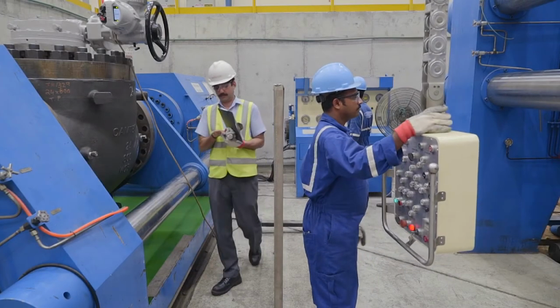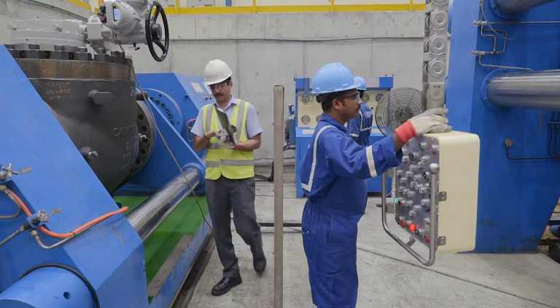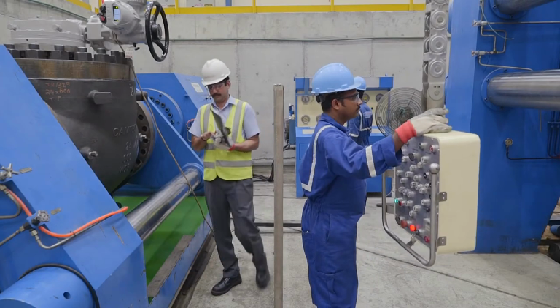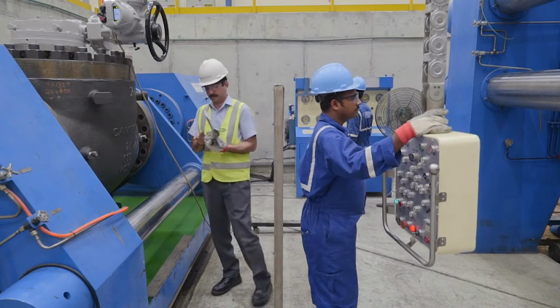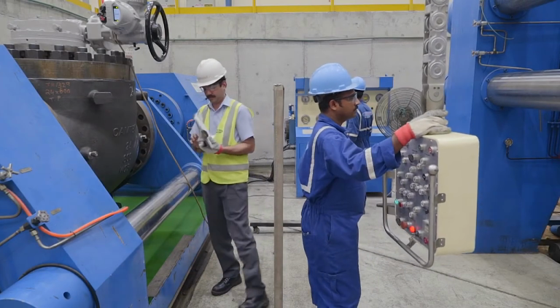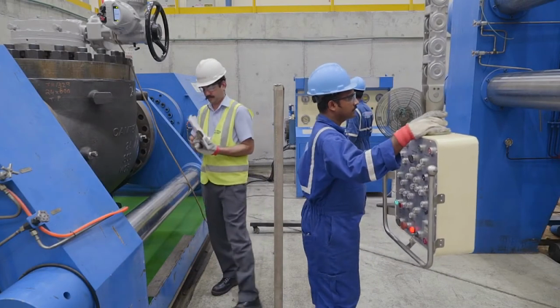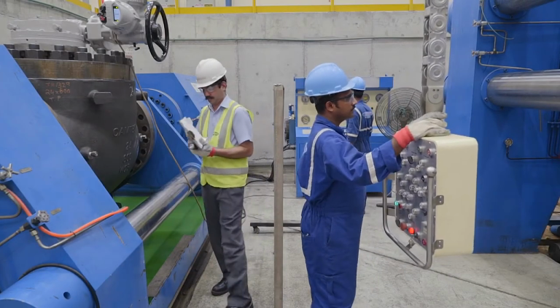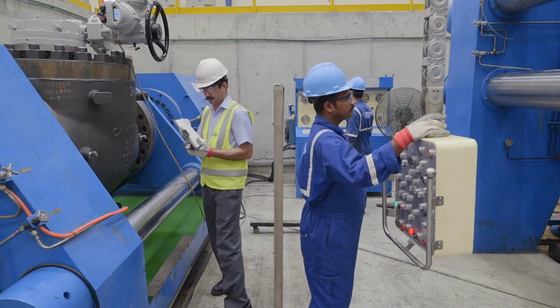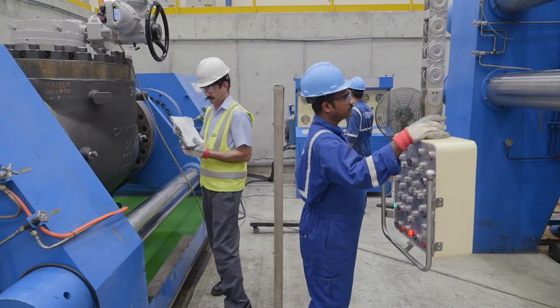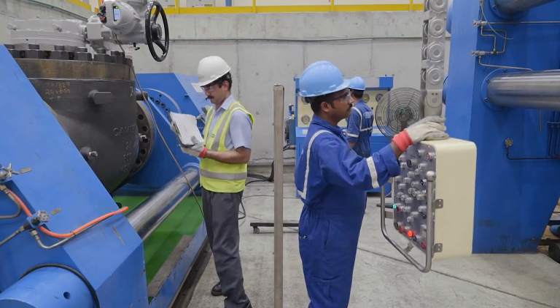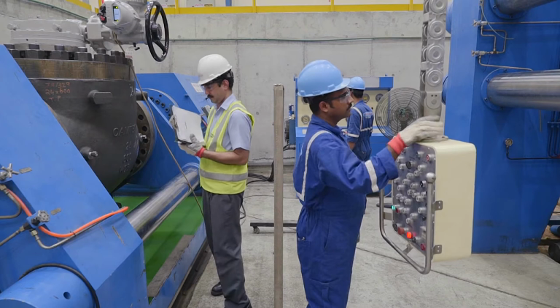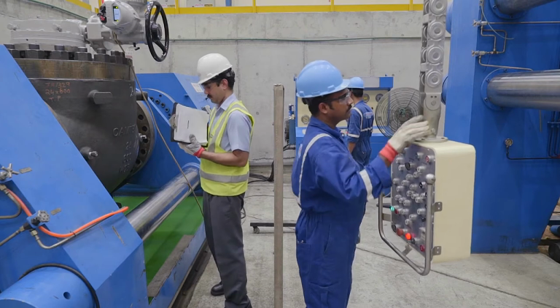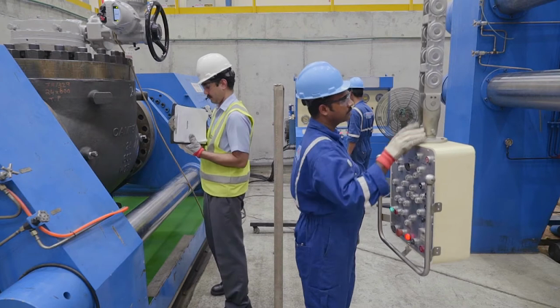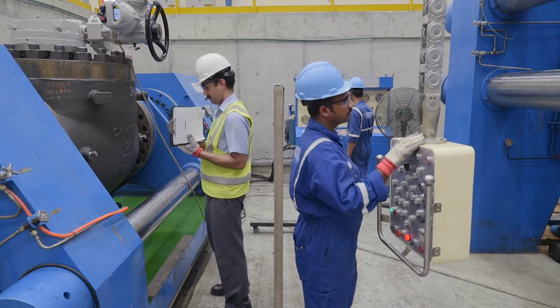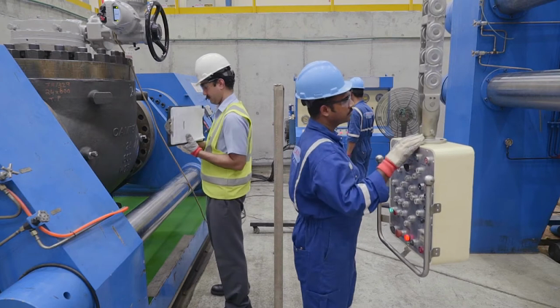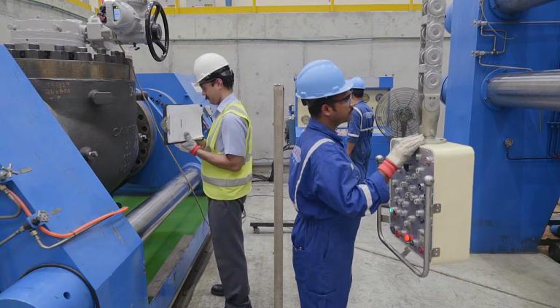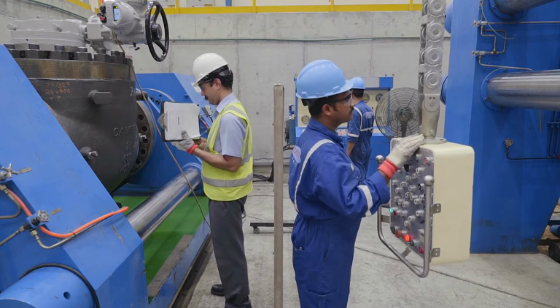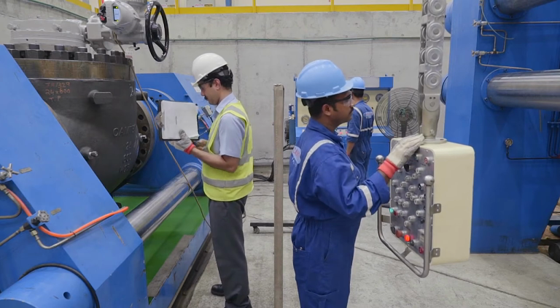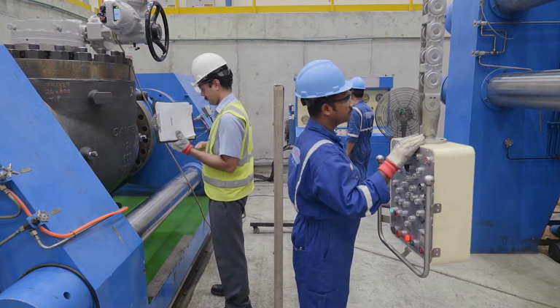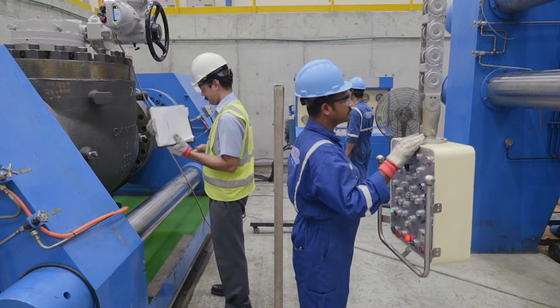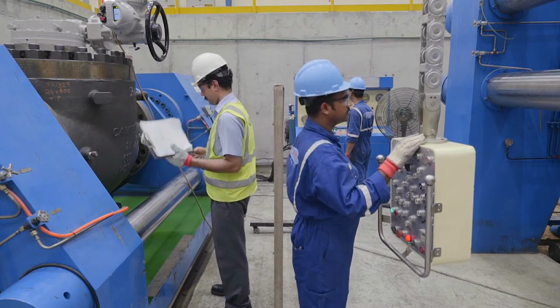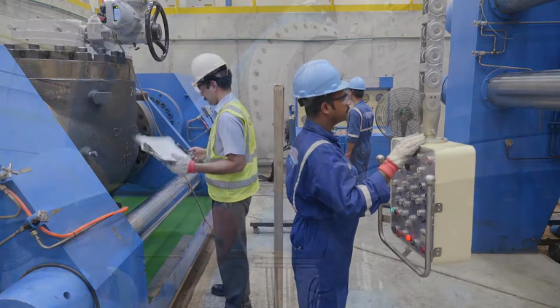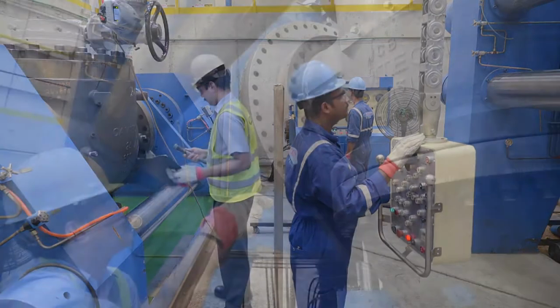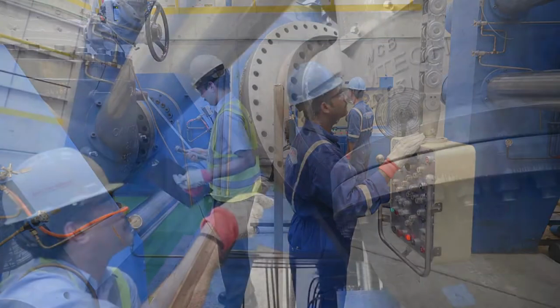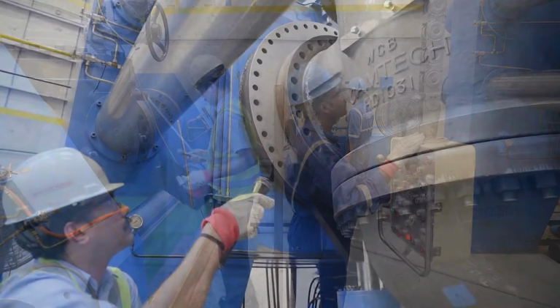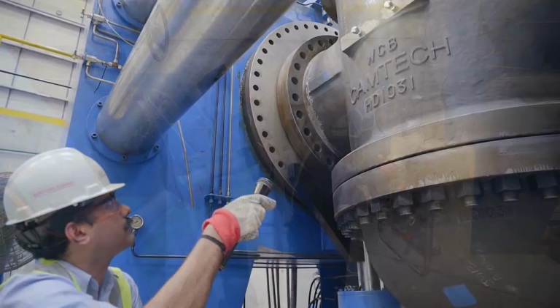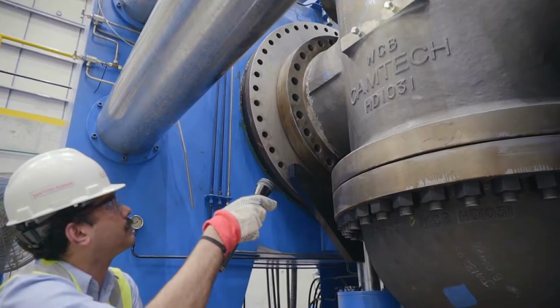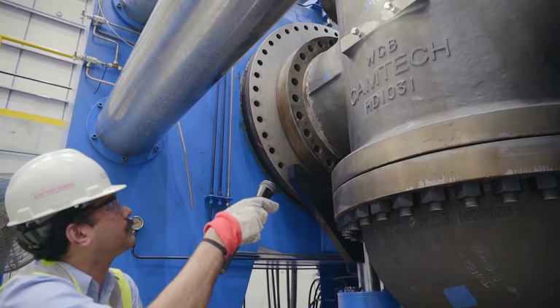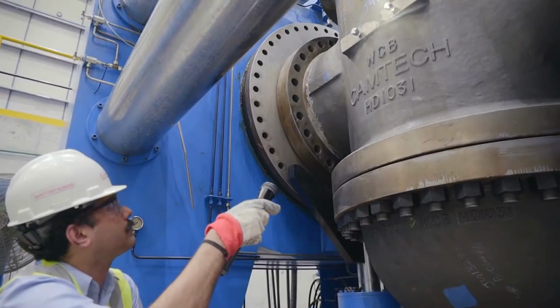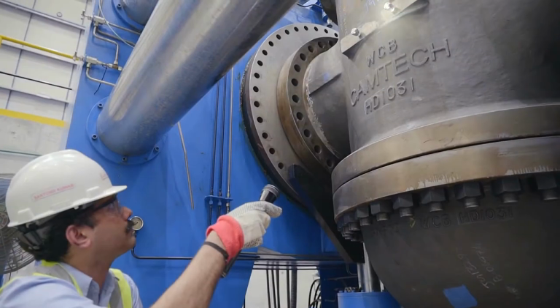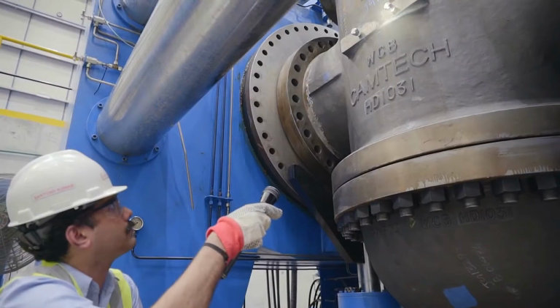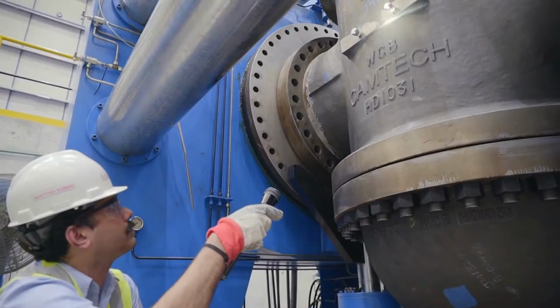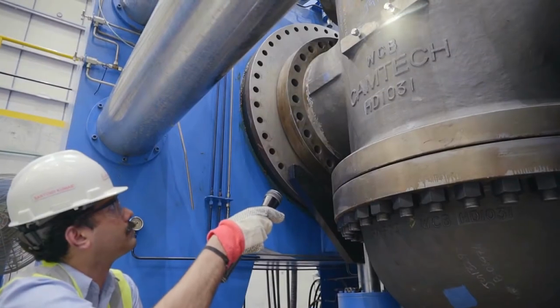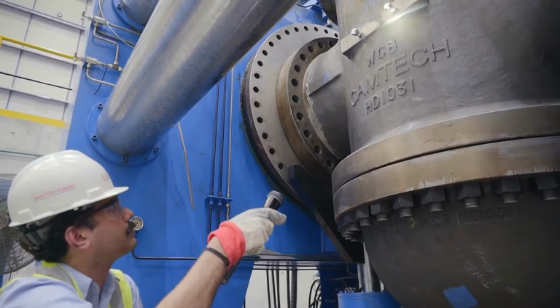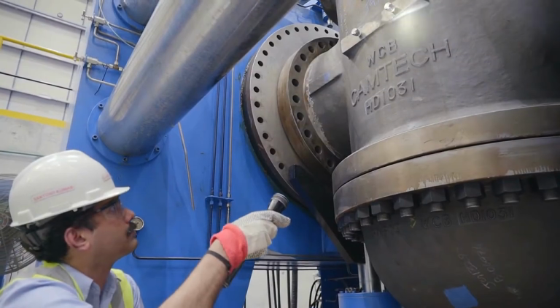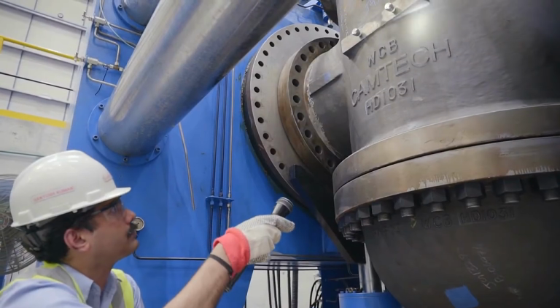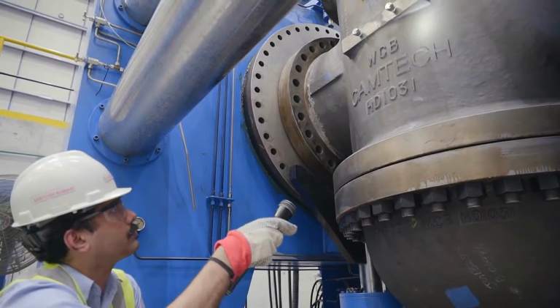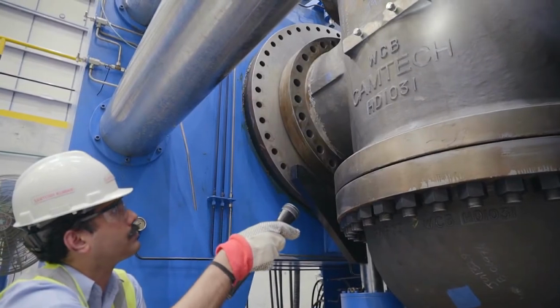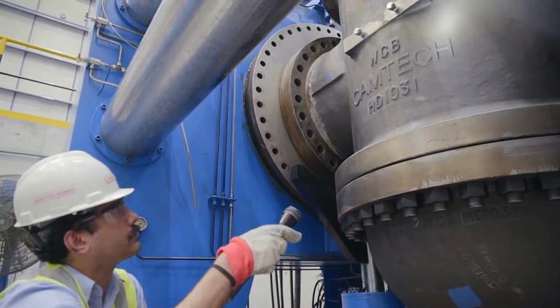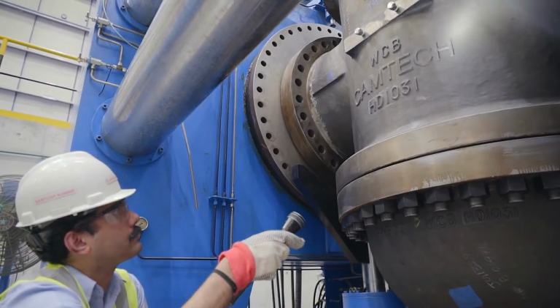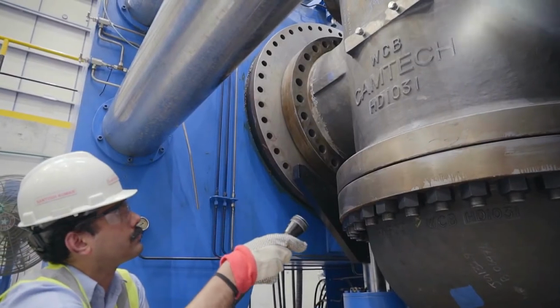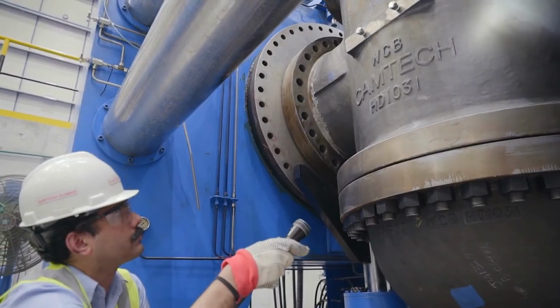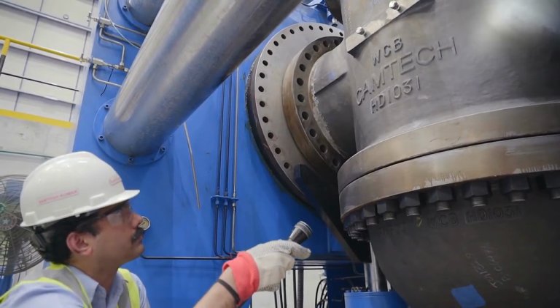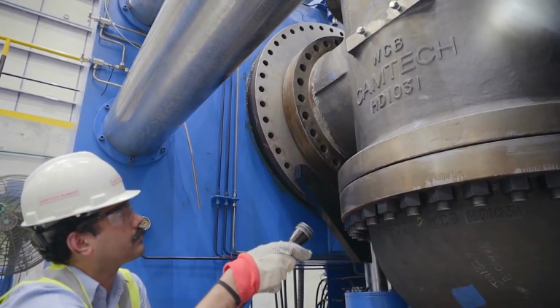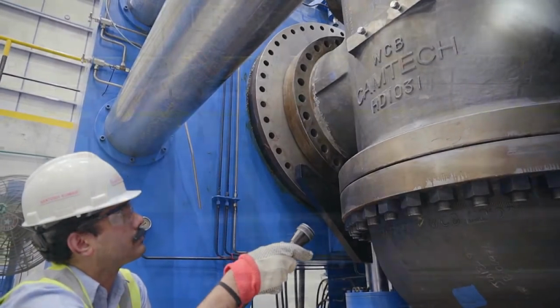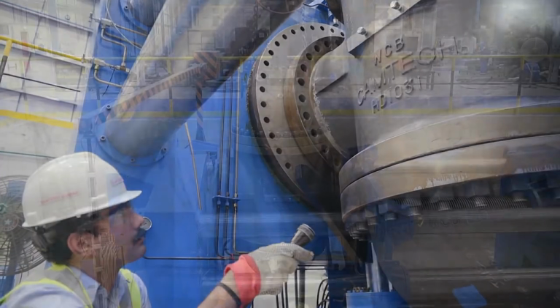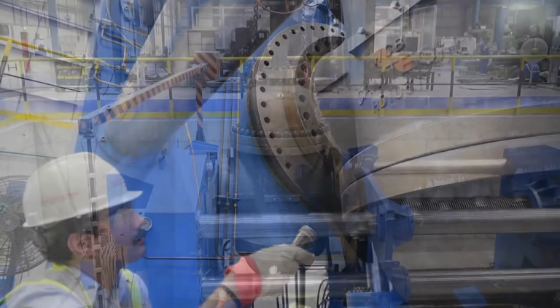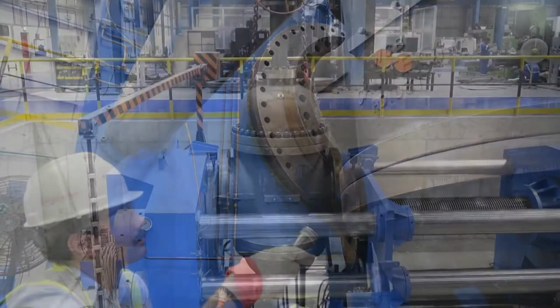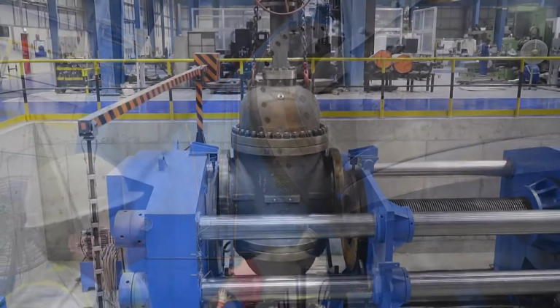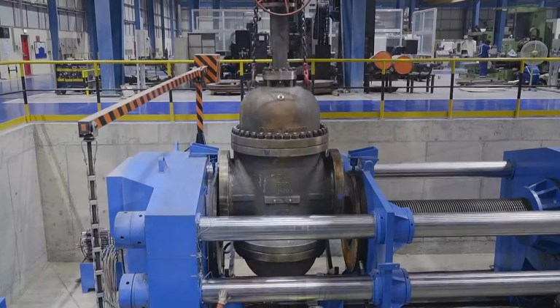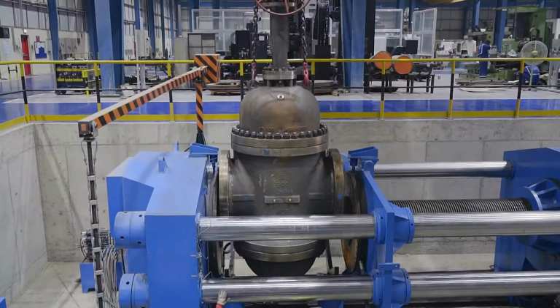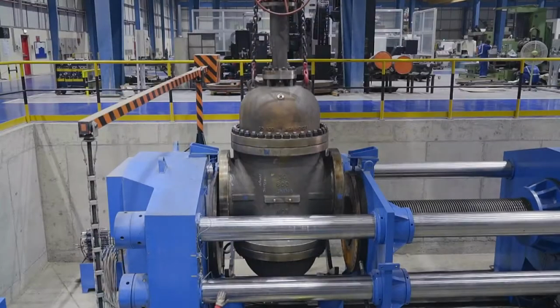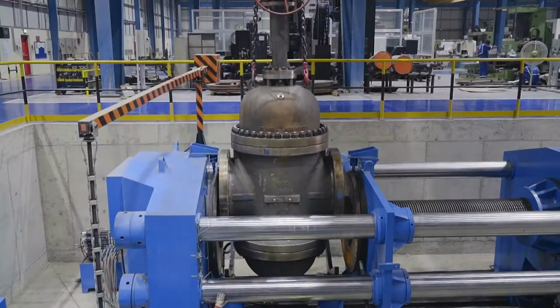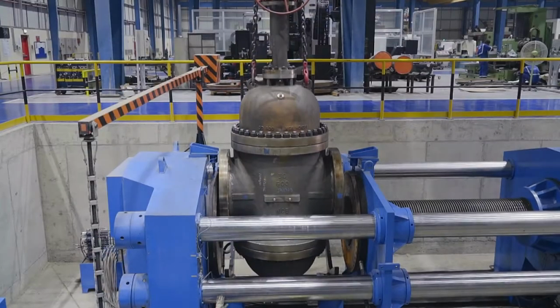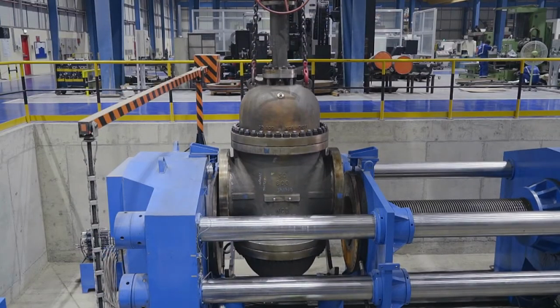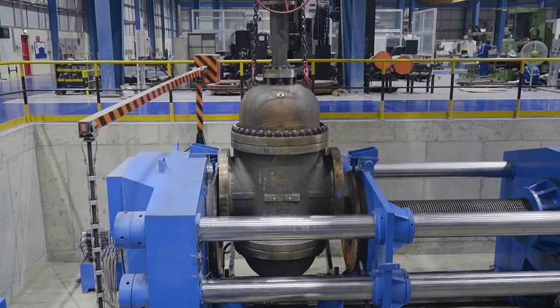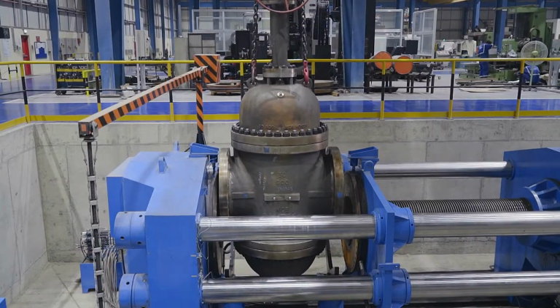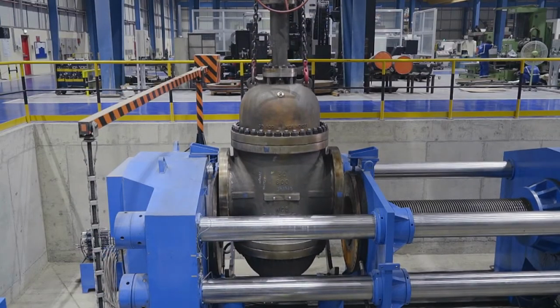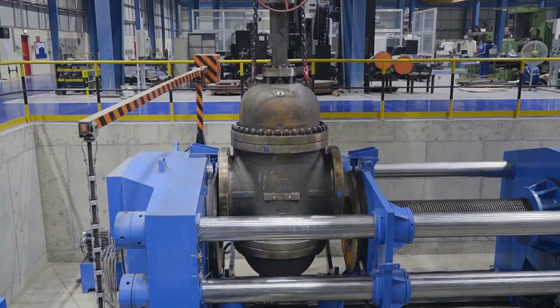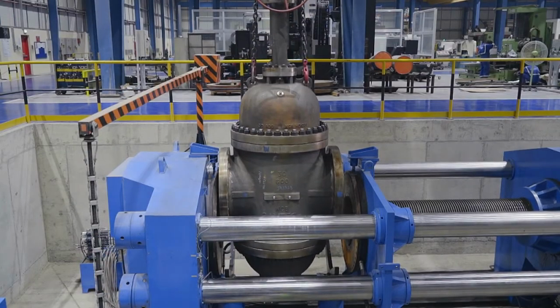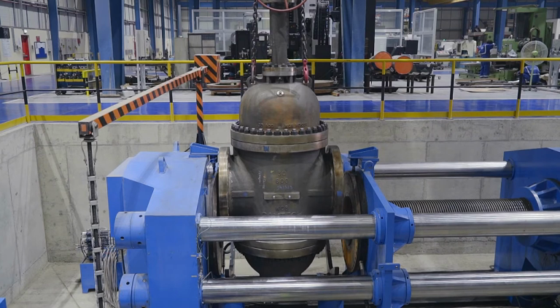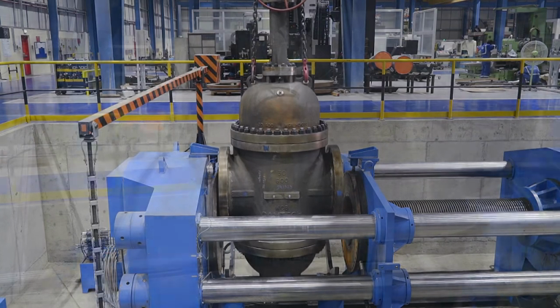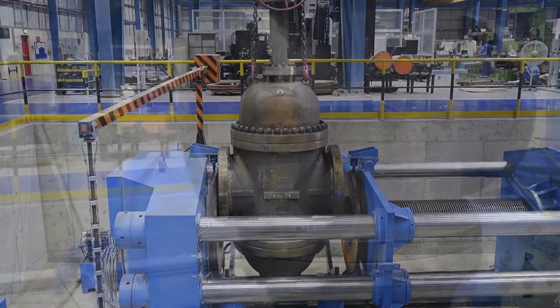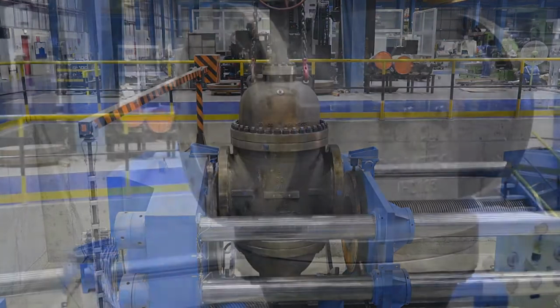Post testing, the valves are cleaned and suction pumps are used to remove all traces of fluids used.